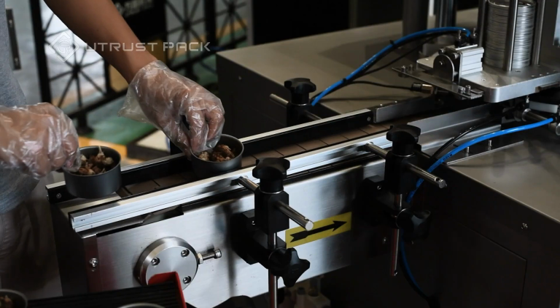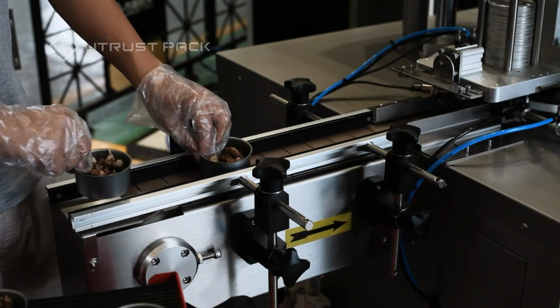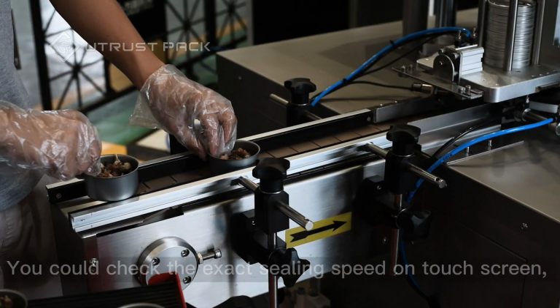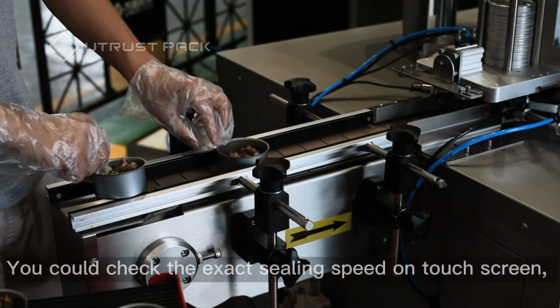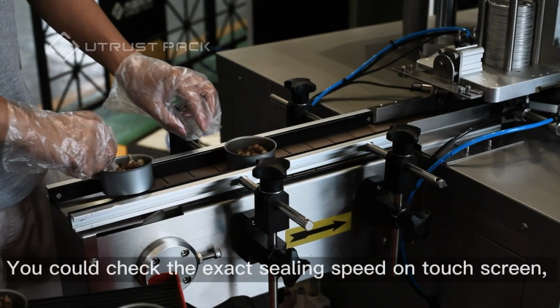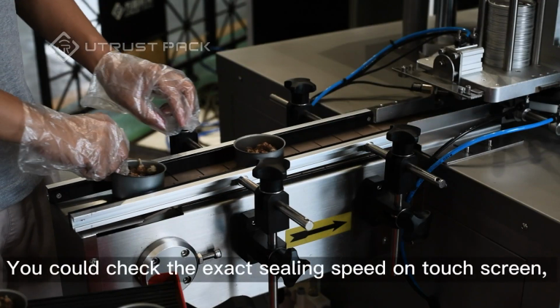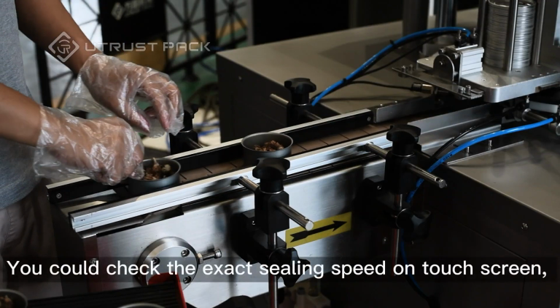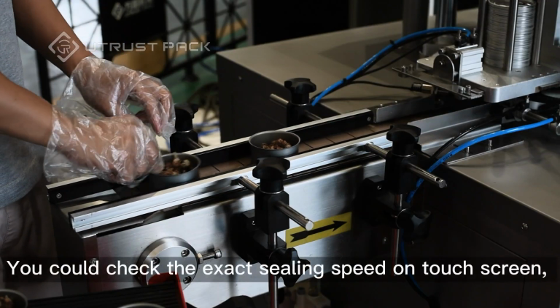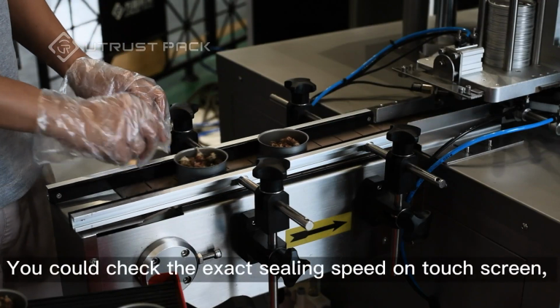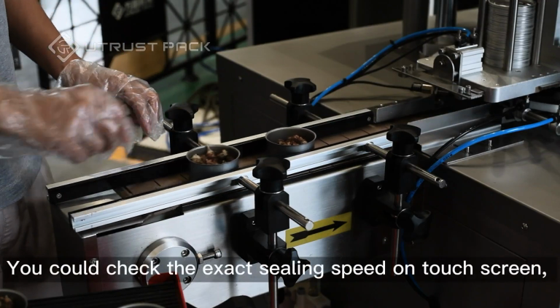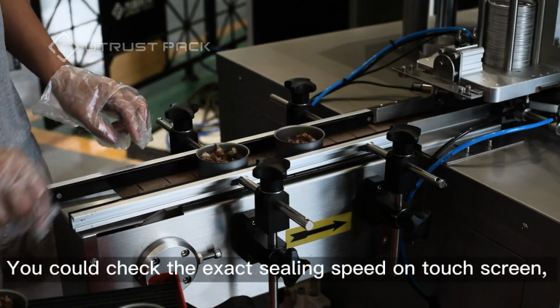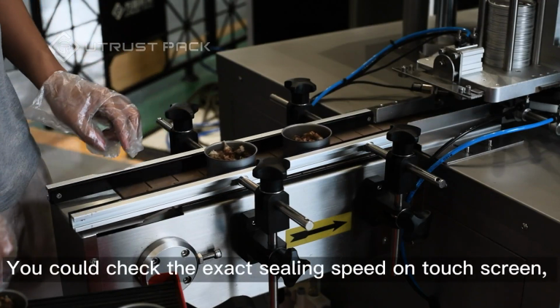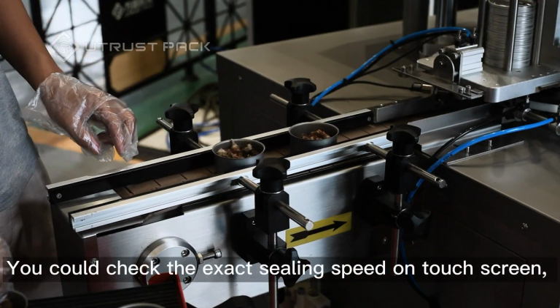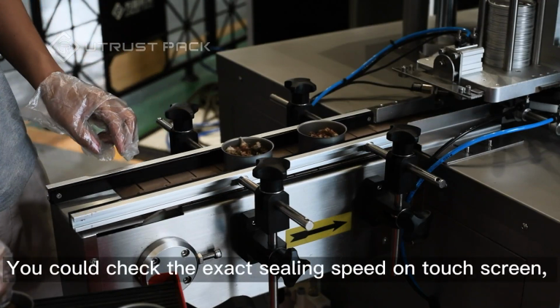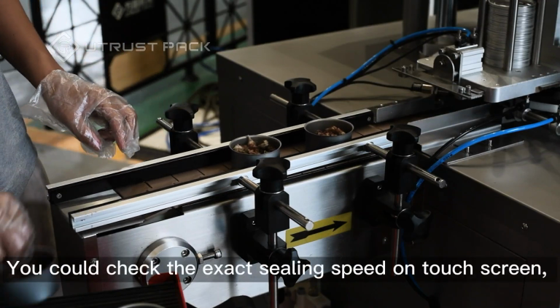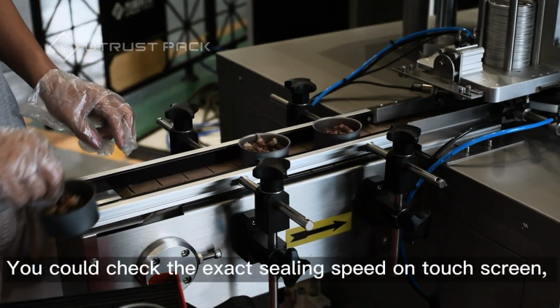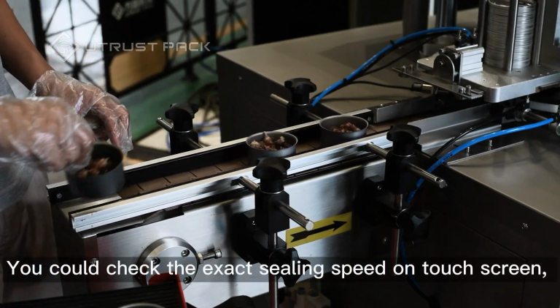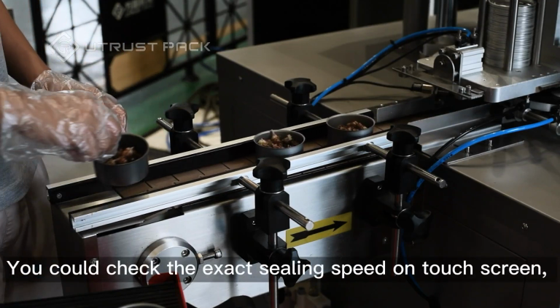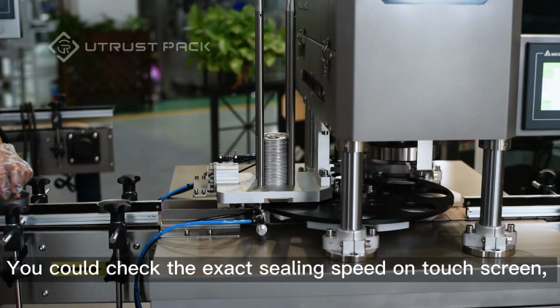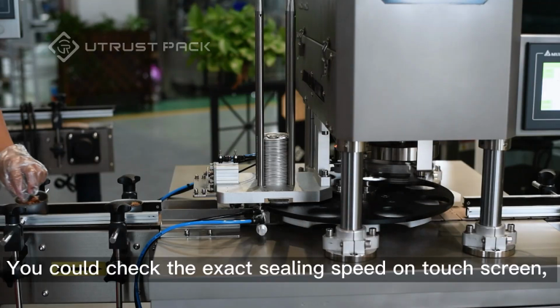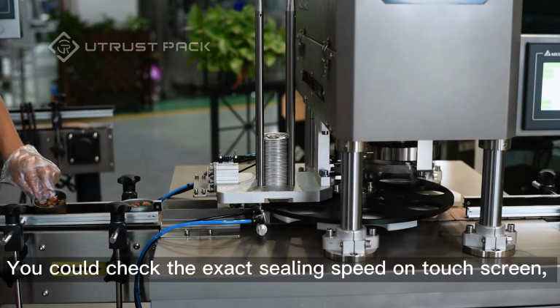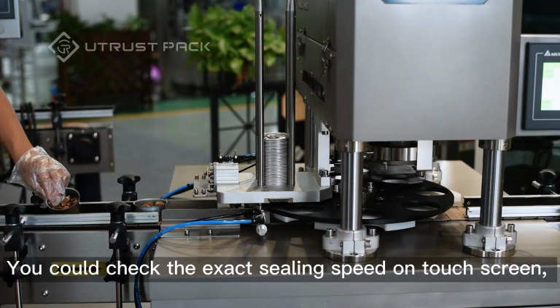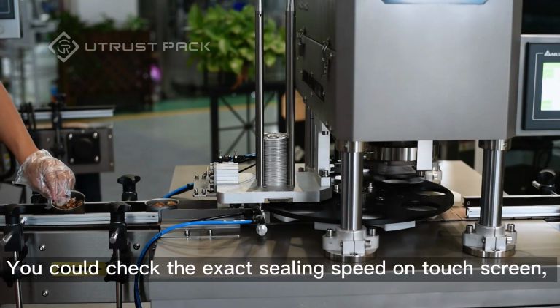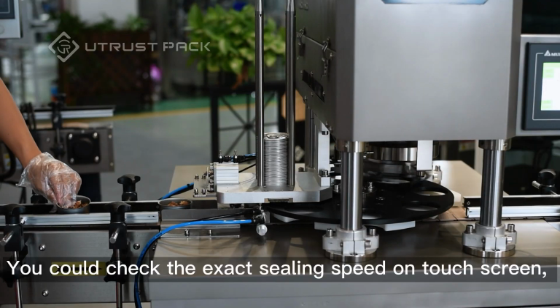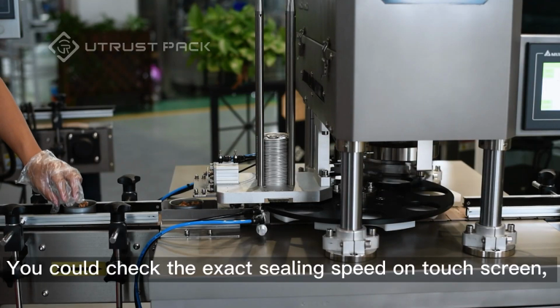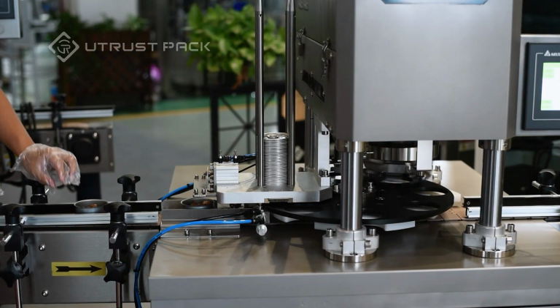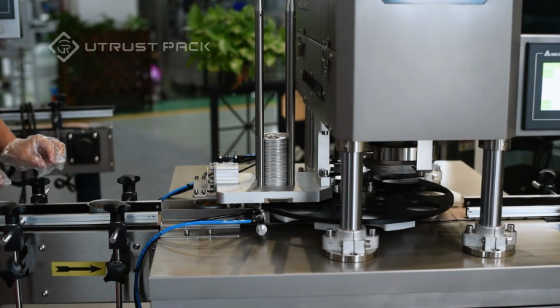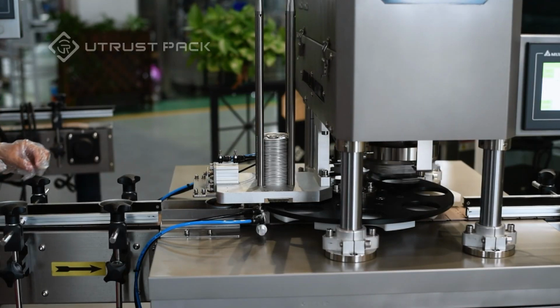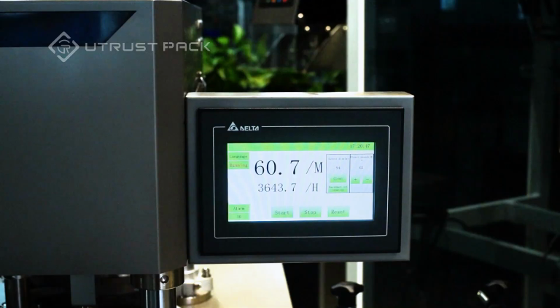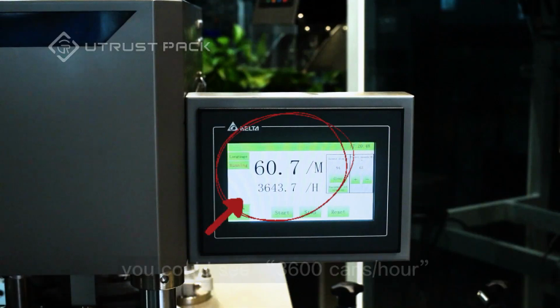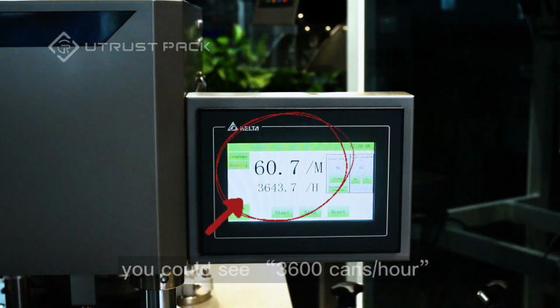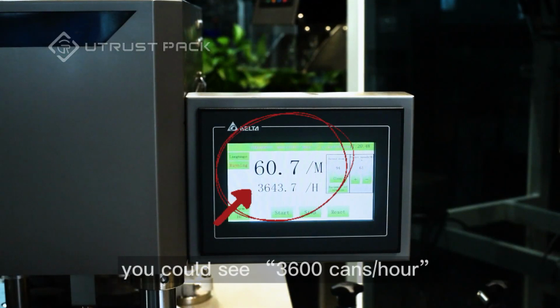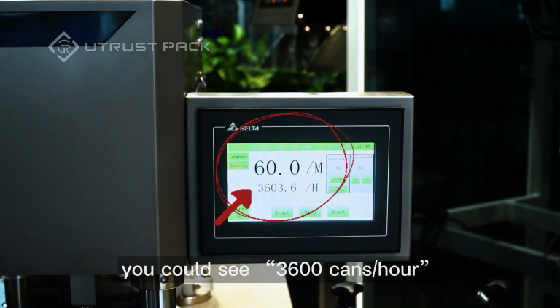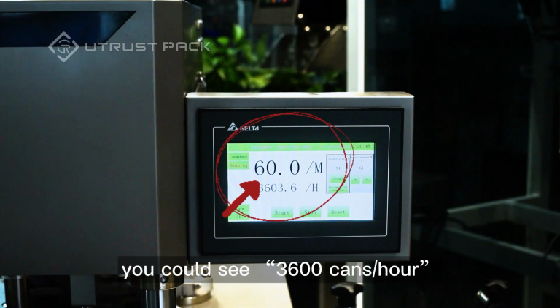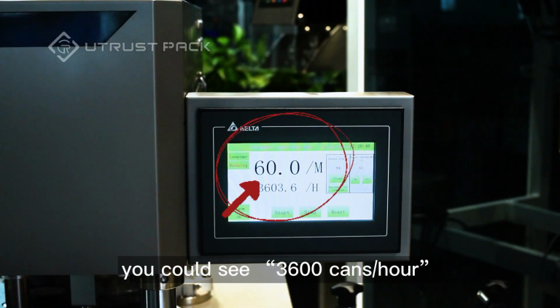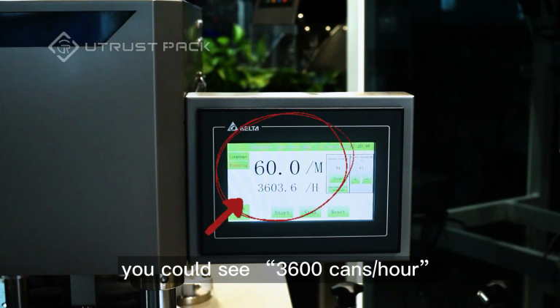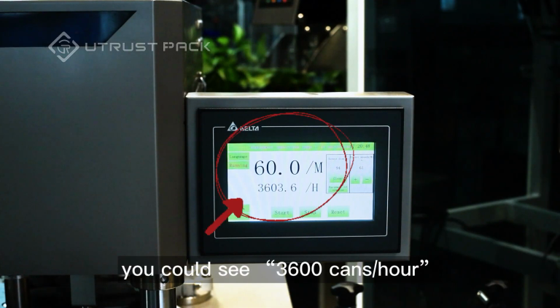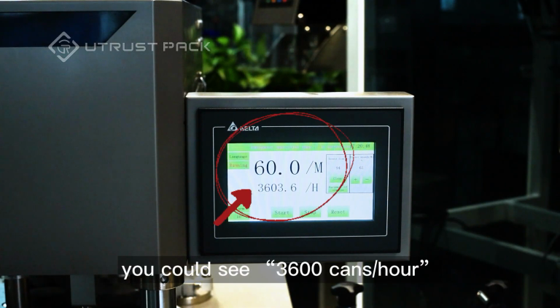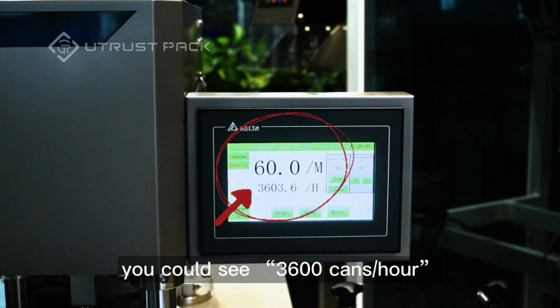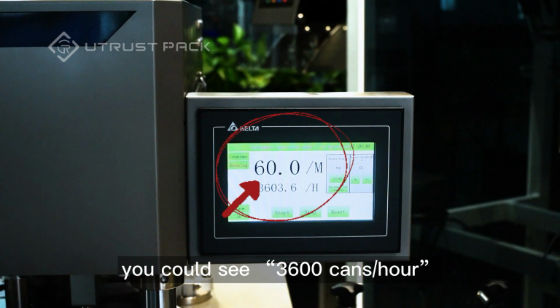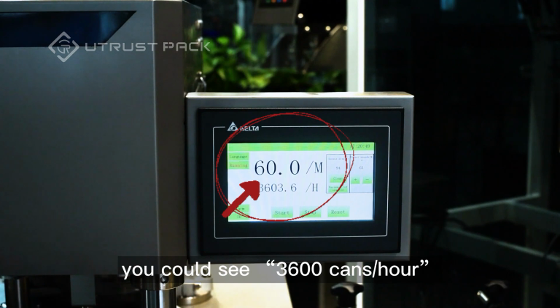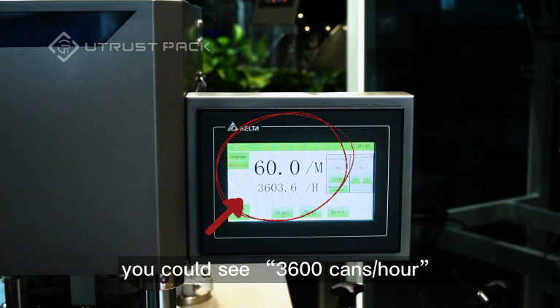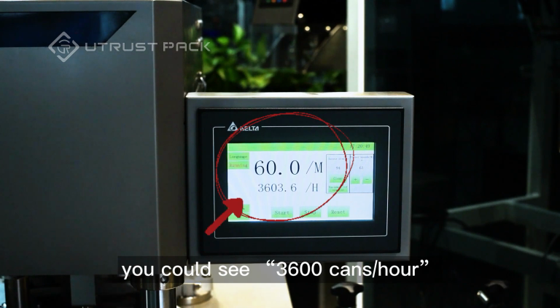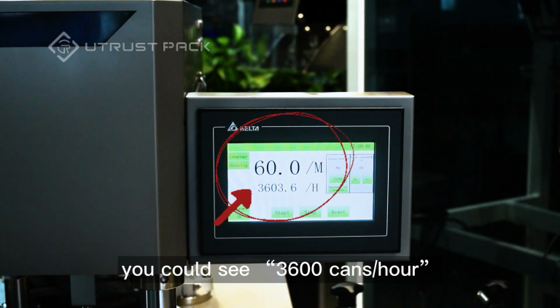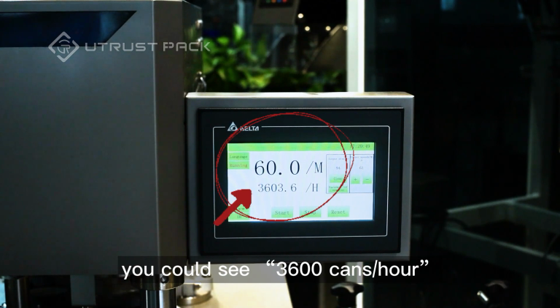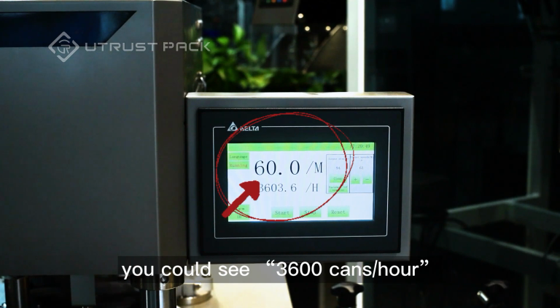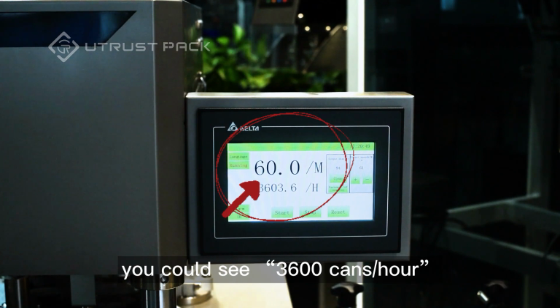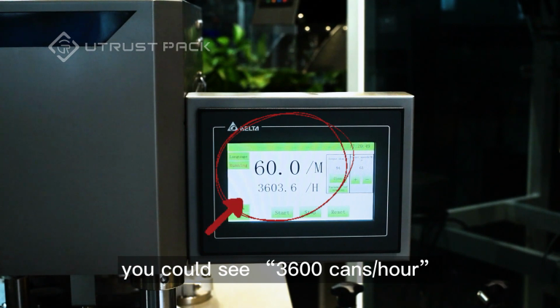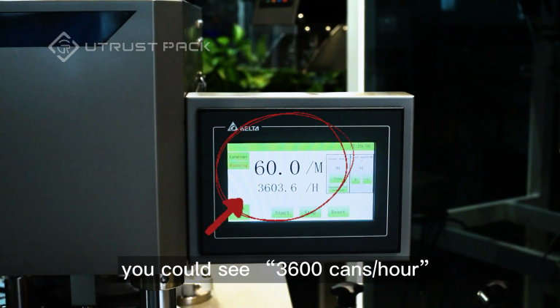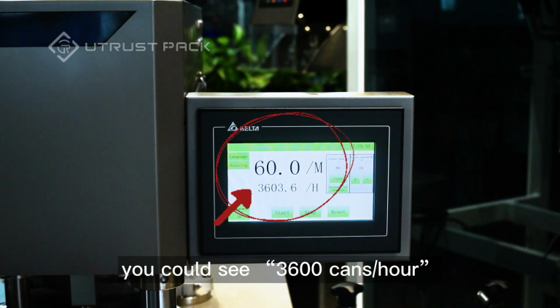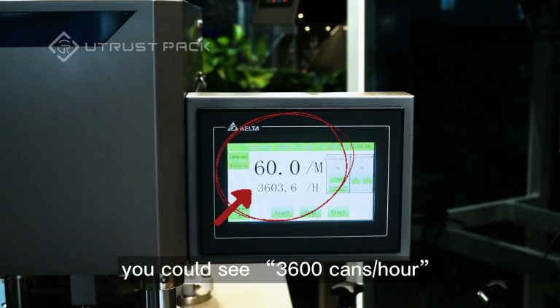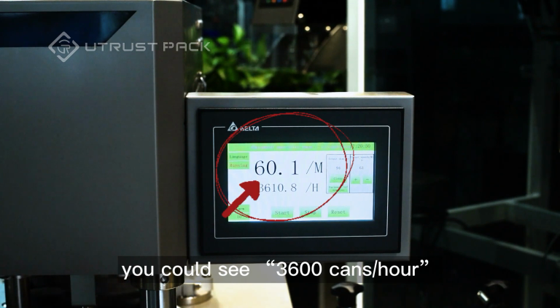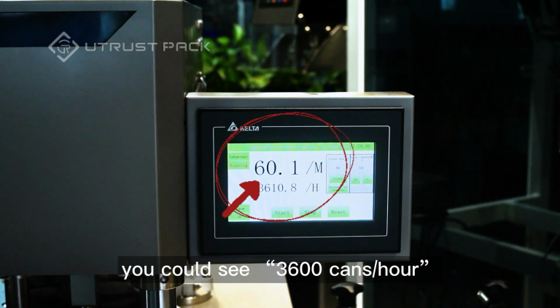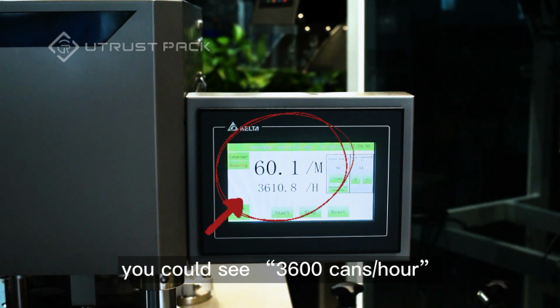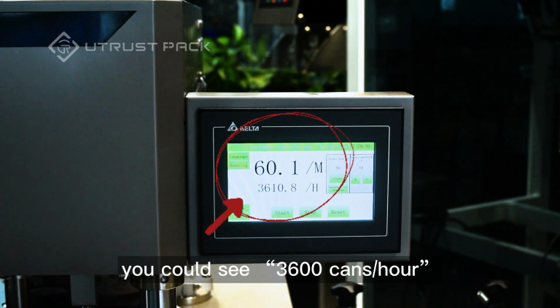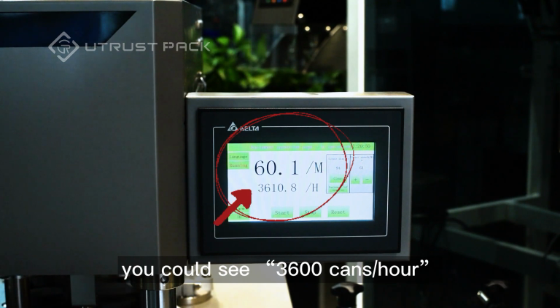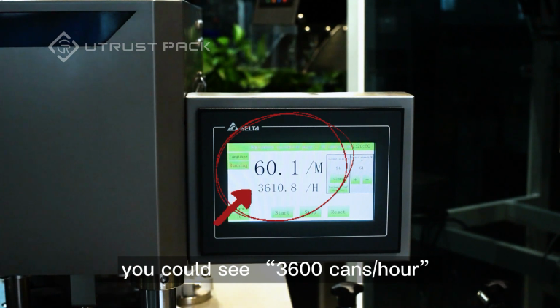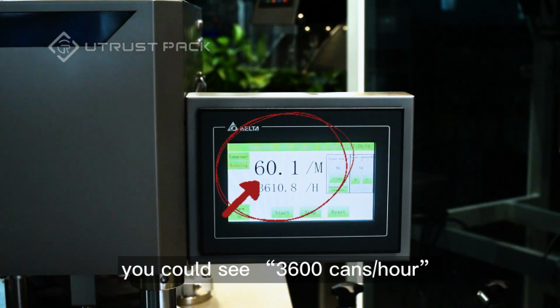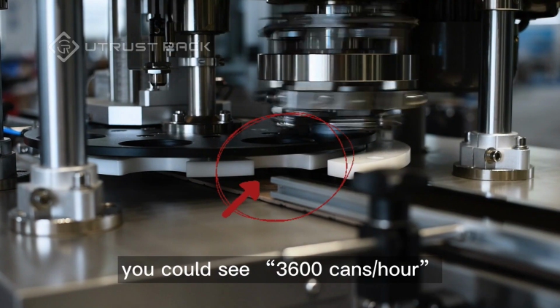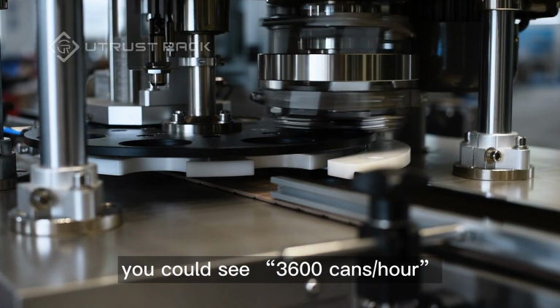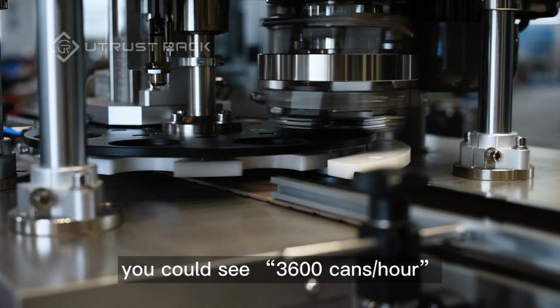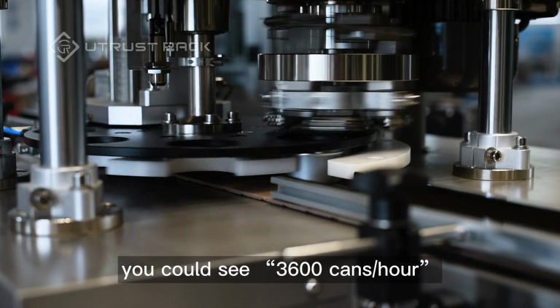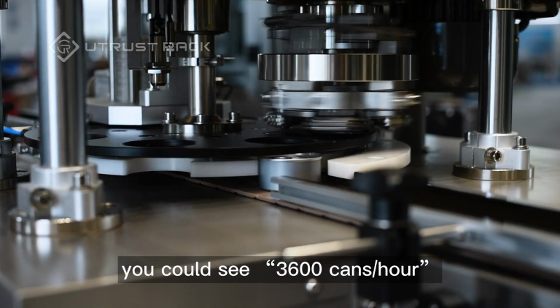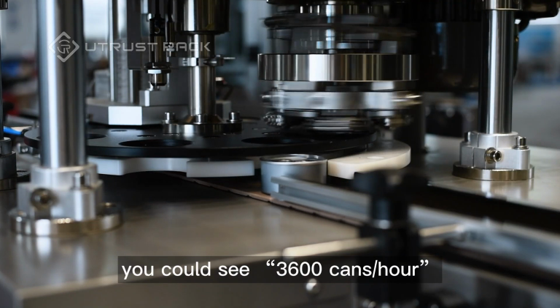You could check the exact sealing speed on the touchscreen. You could see 3,600 cans per hour.